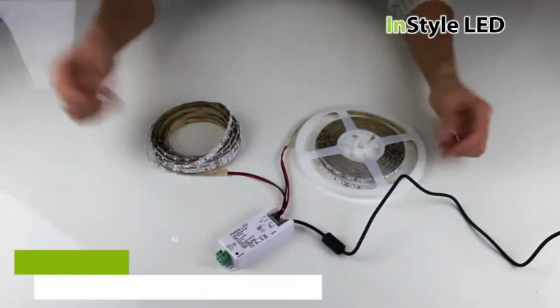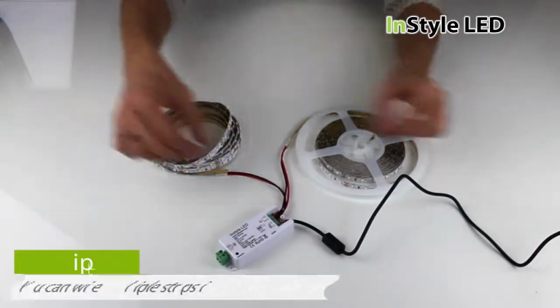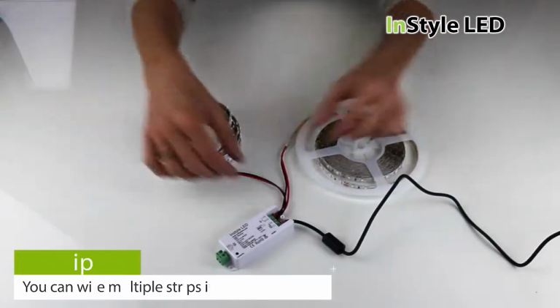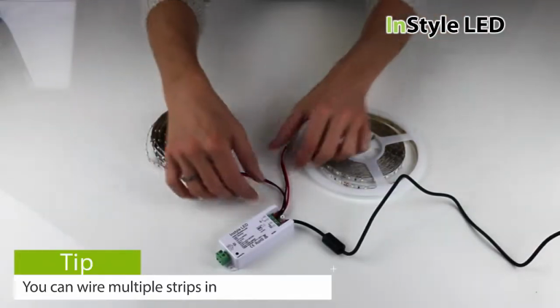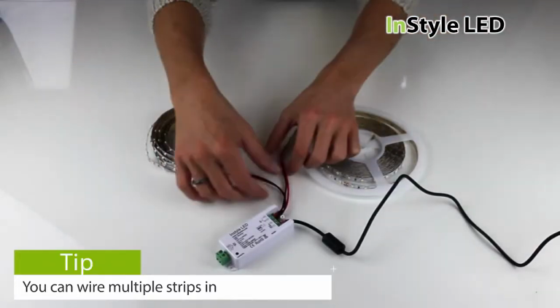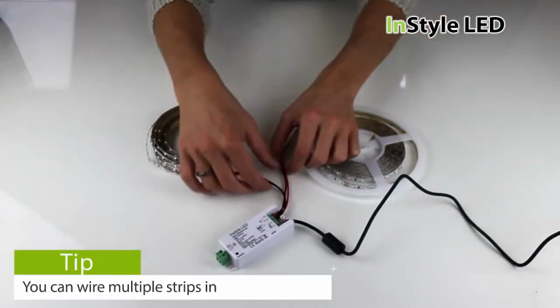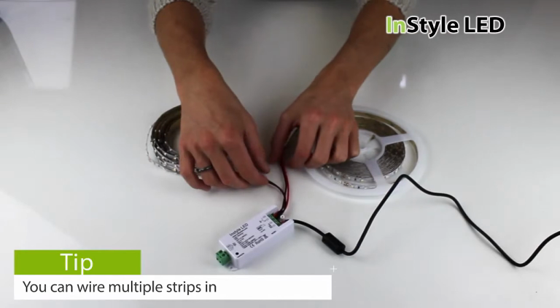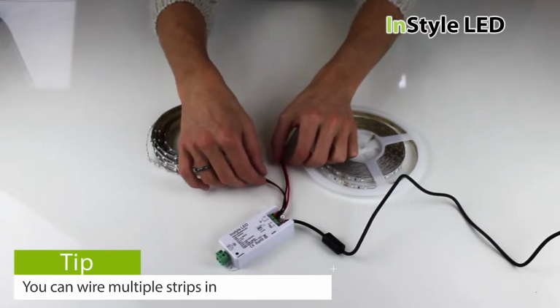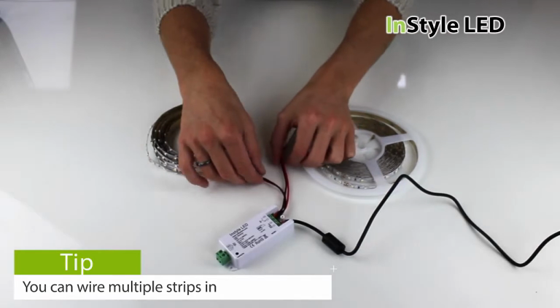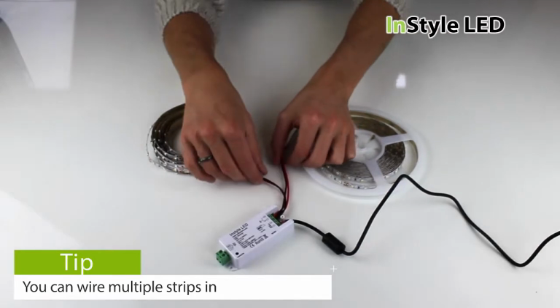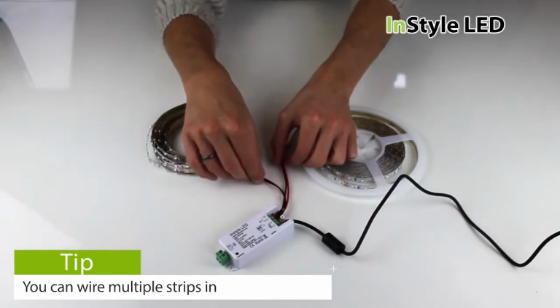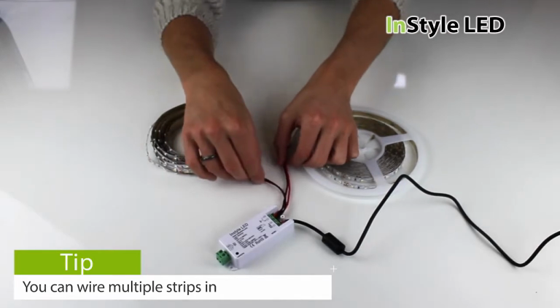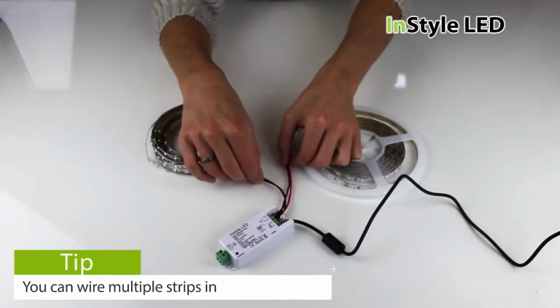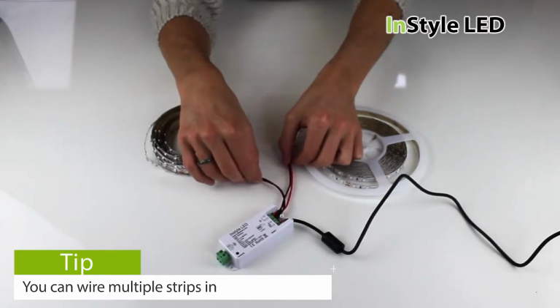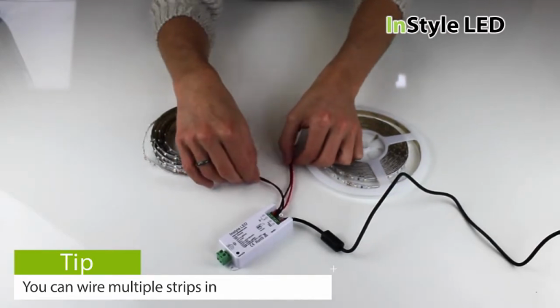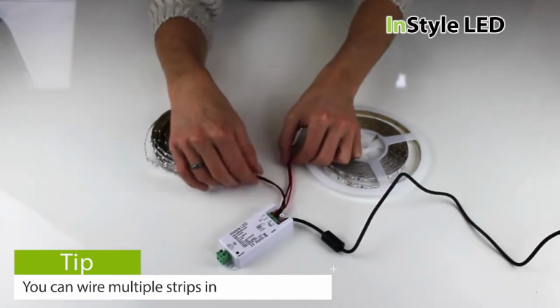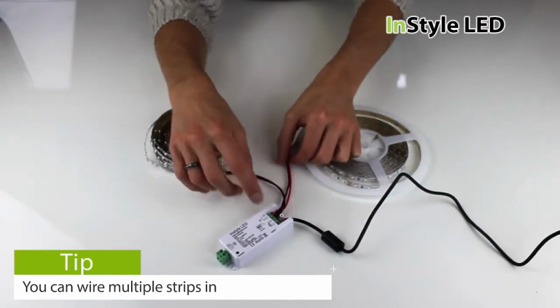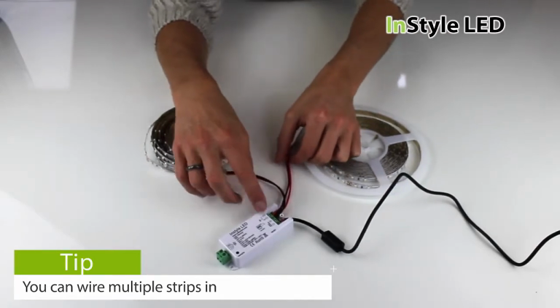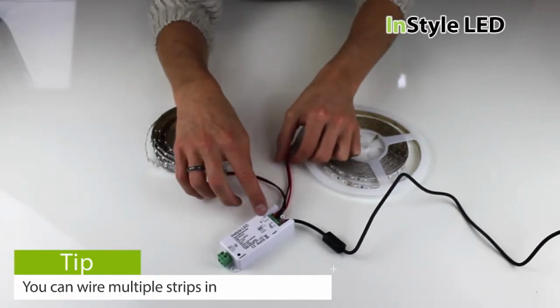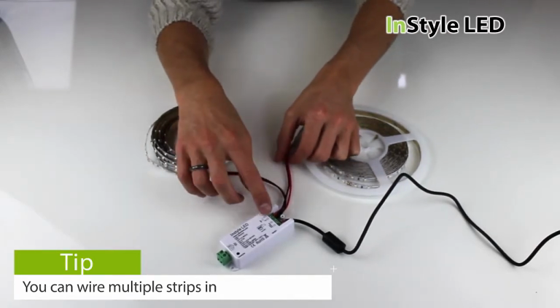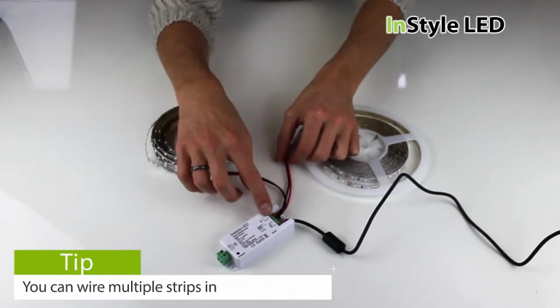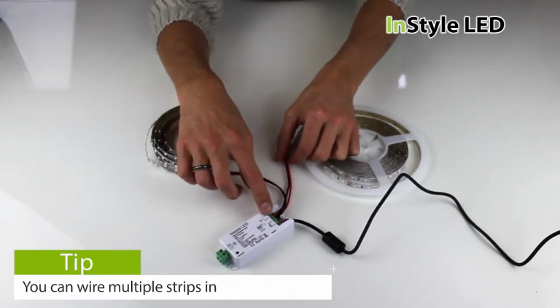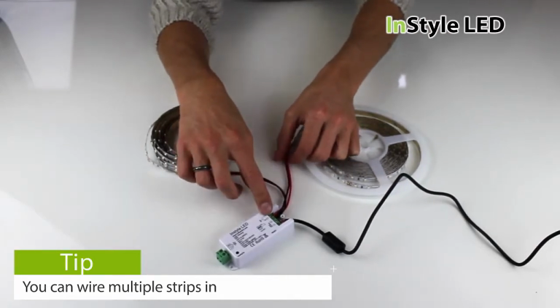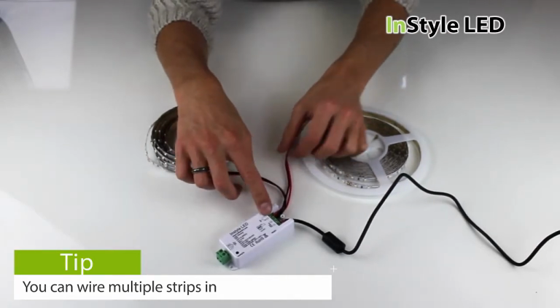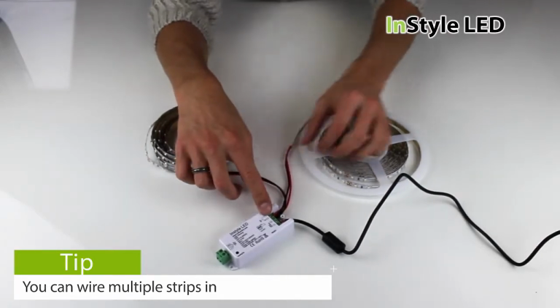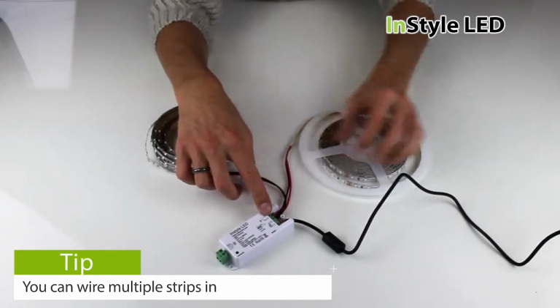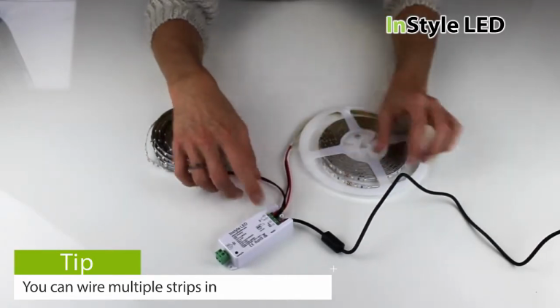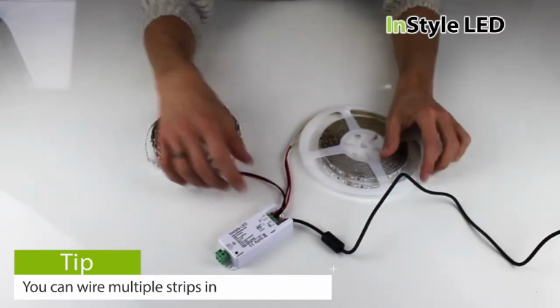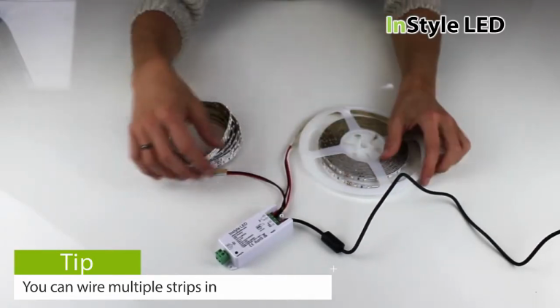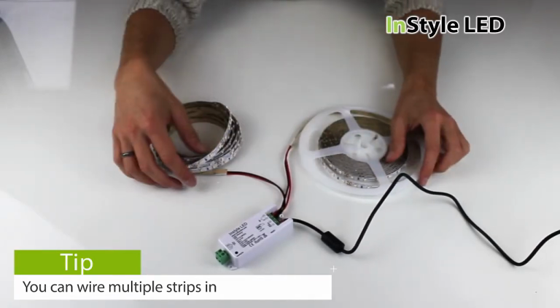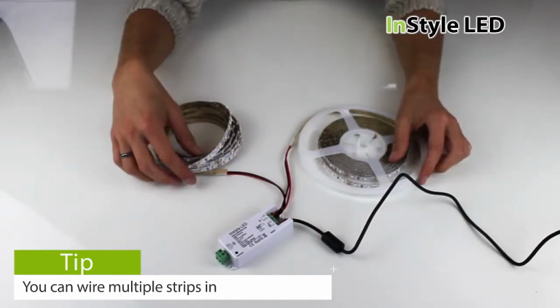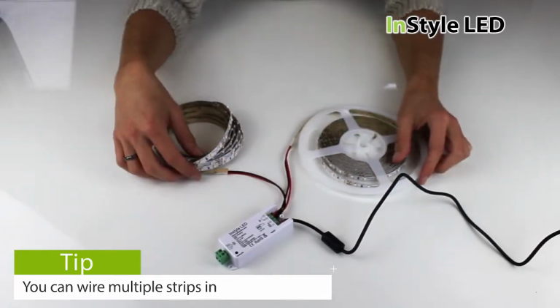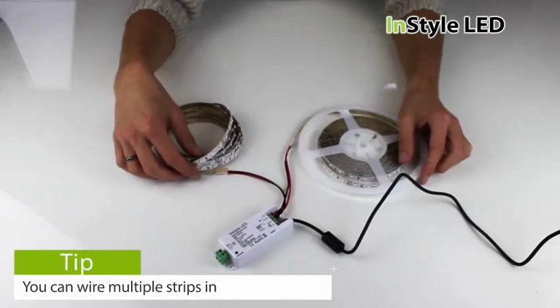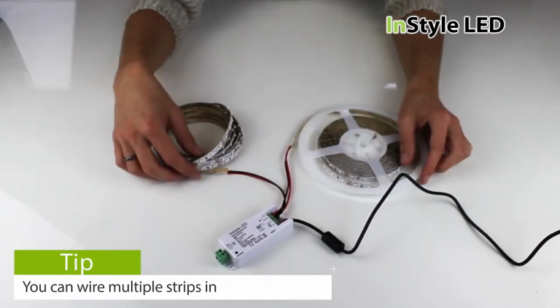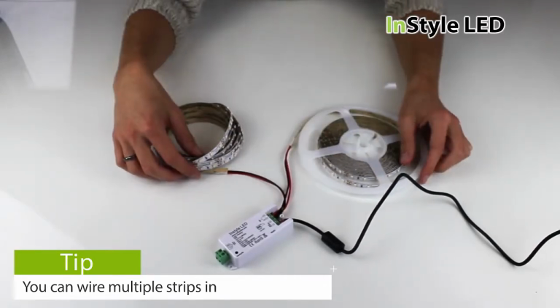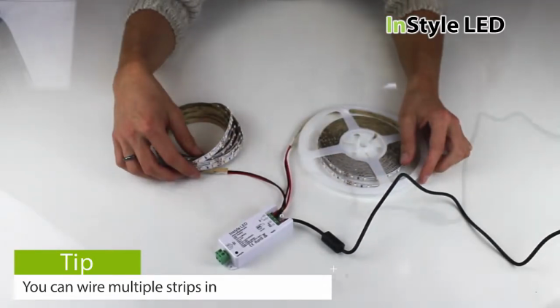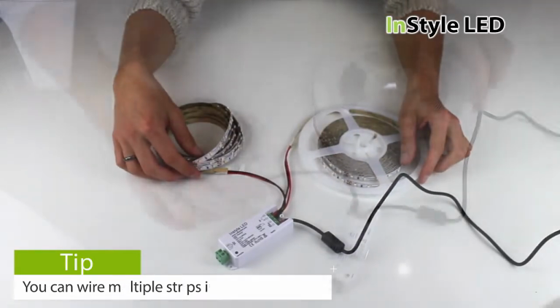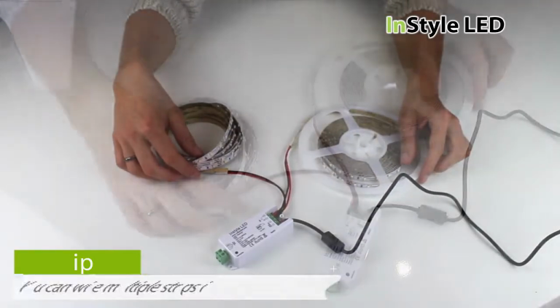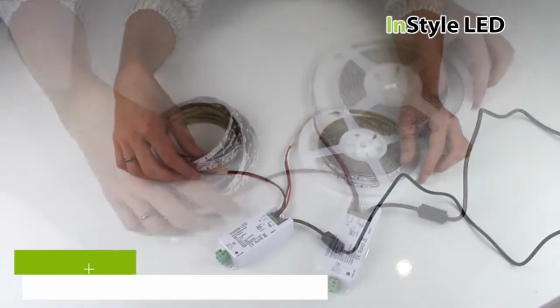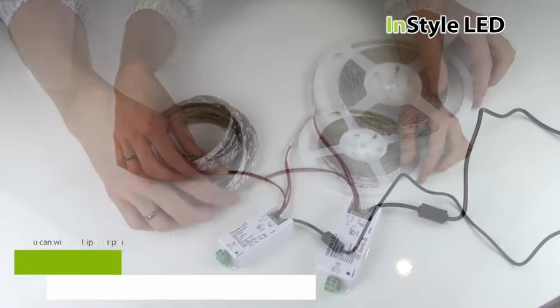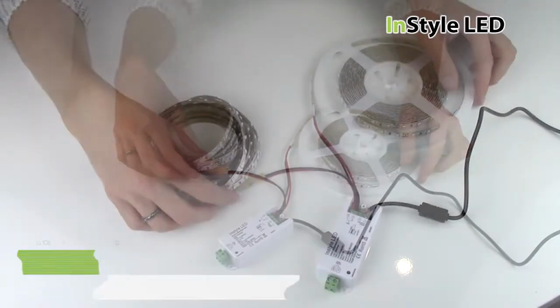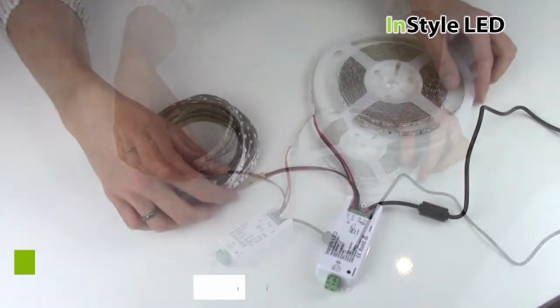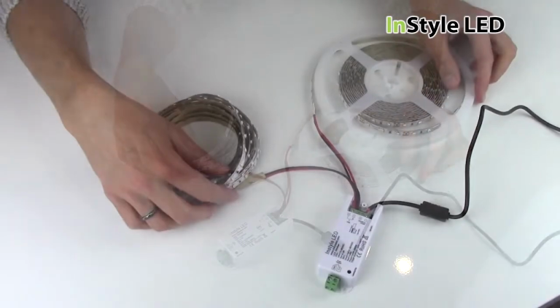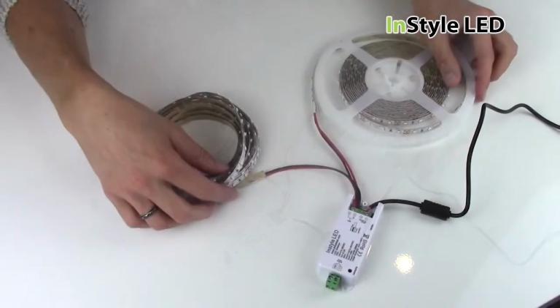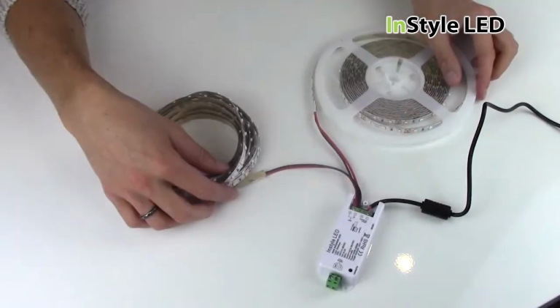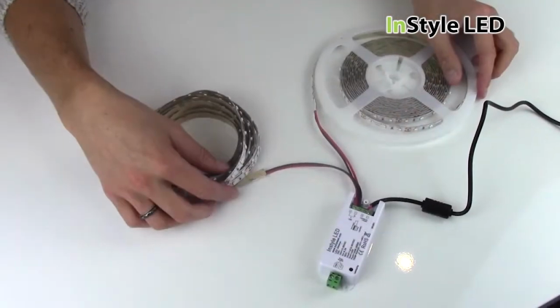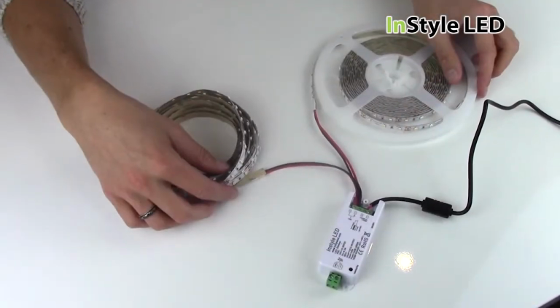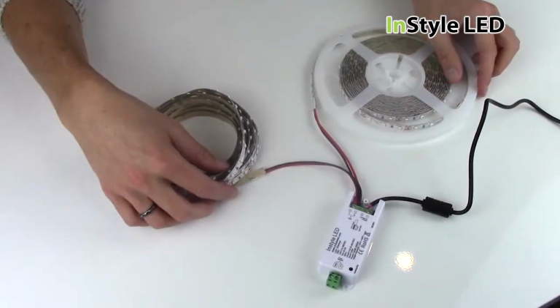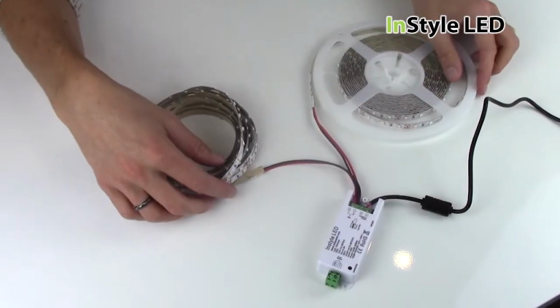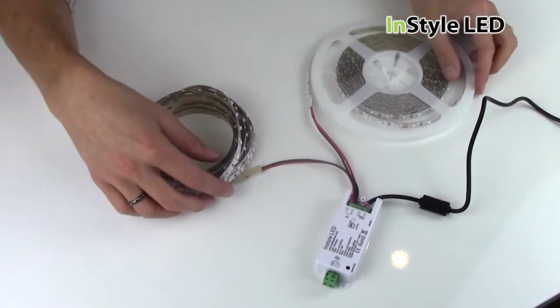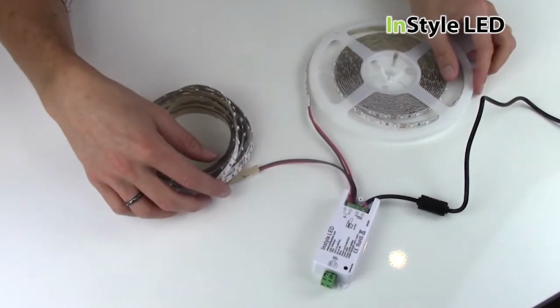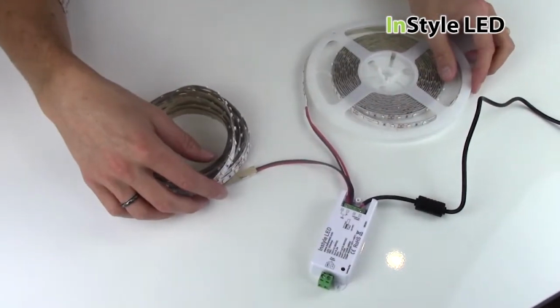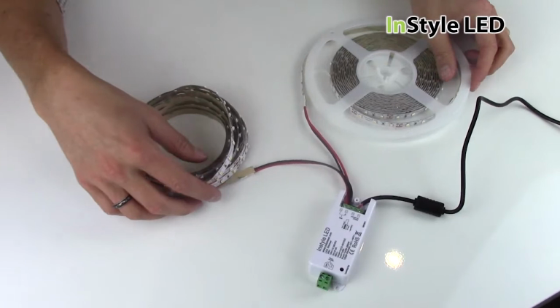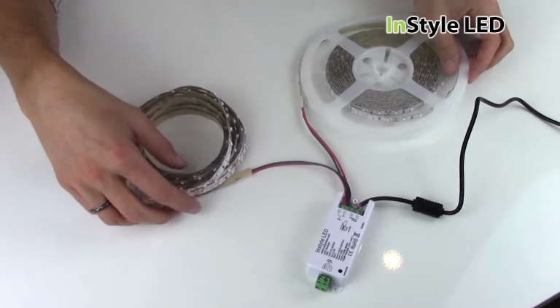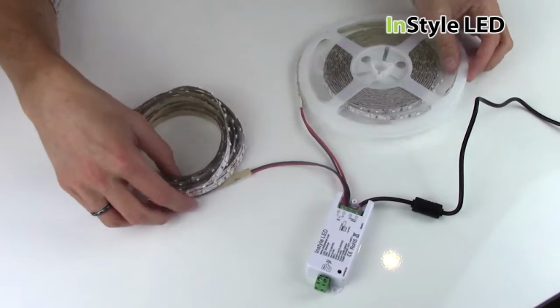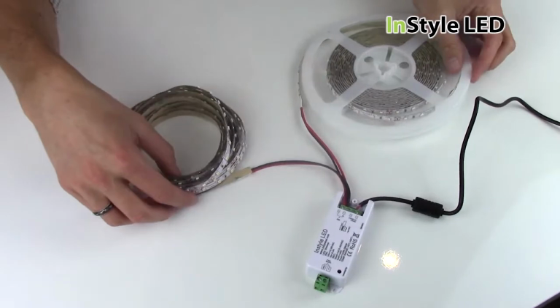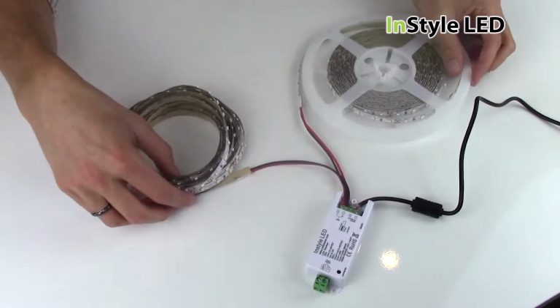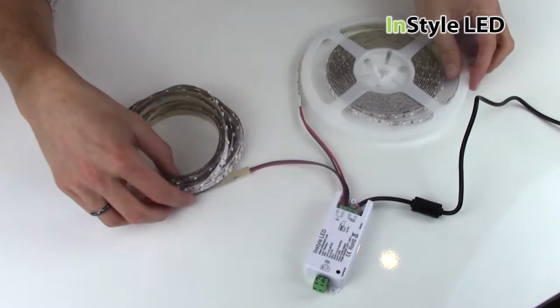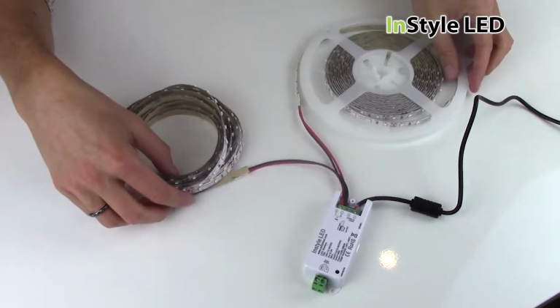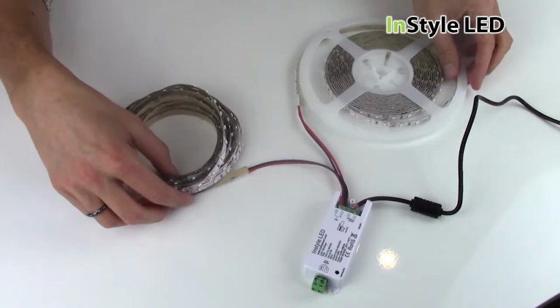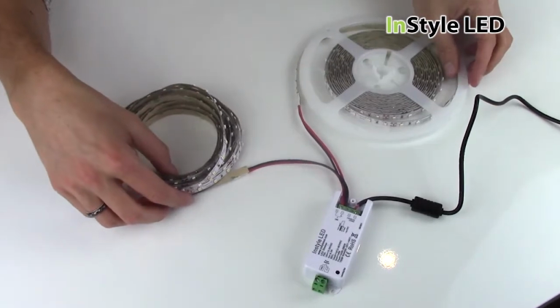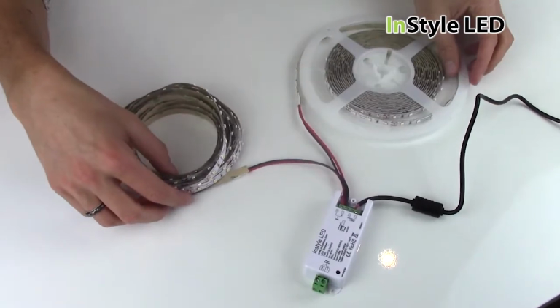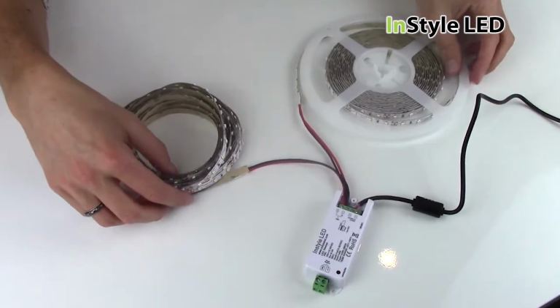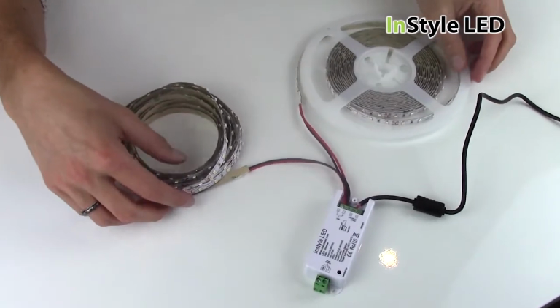You can wire multiple strips into the one dimming receiver as long as the total wattage of the LED tape does not exceed that of the transformer.